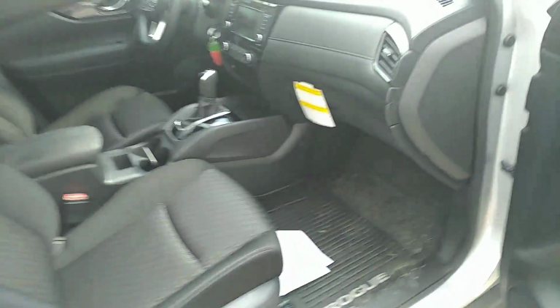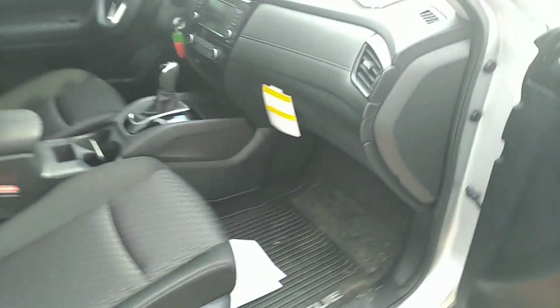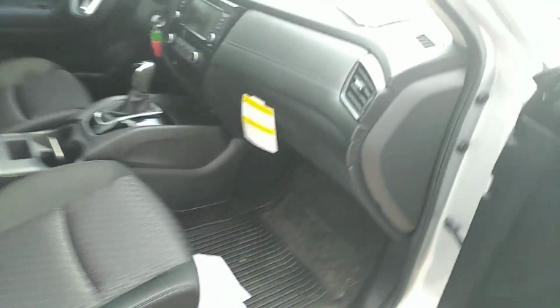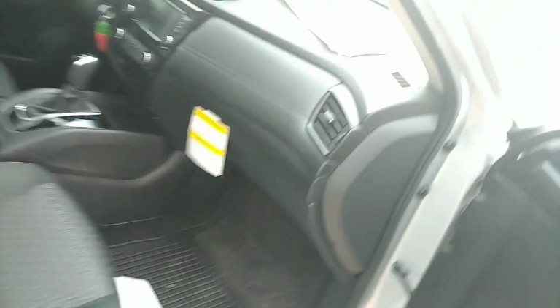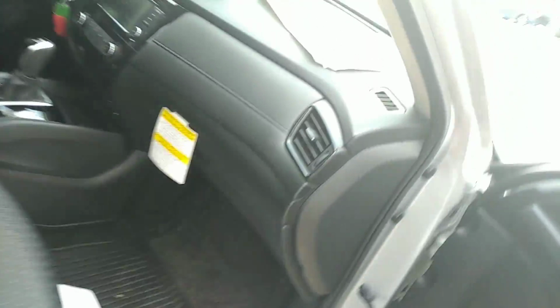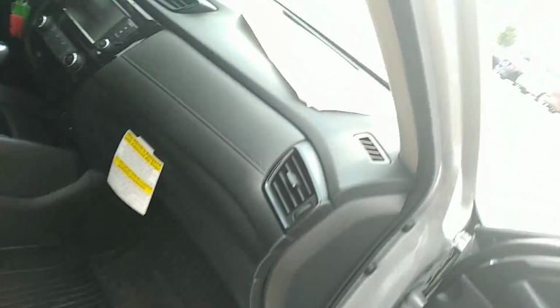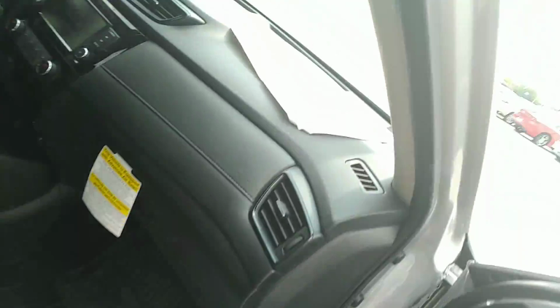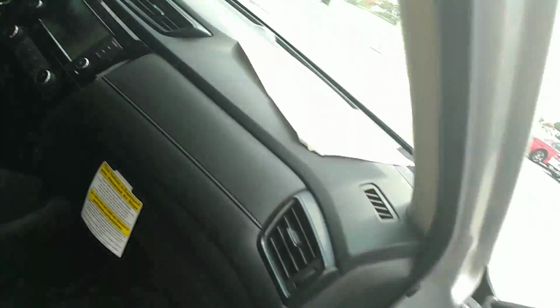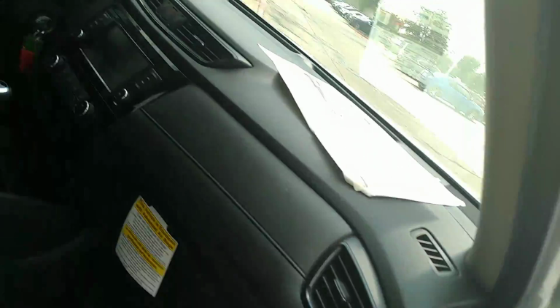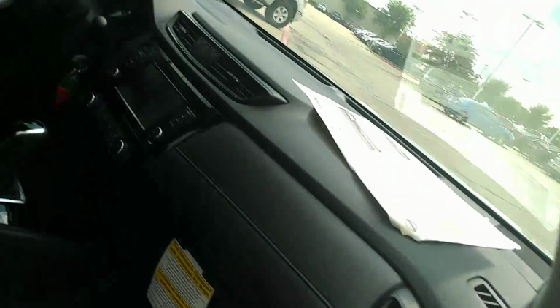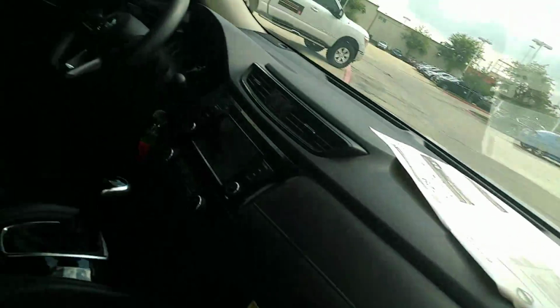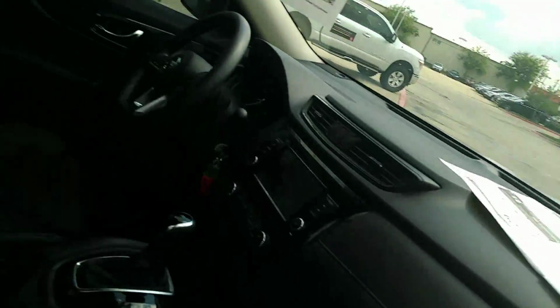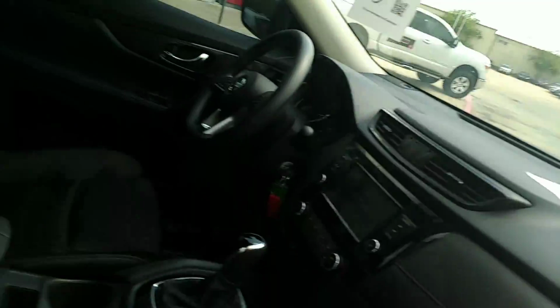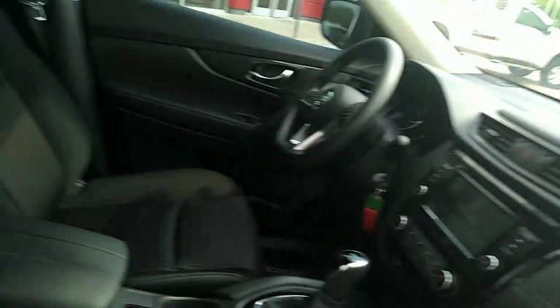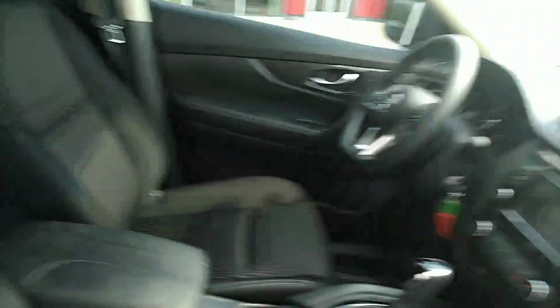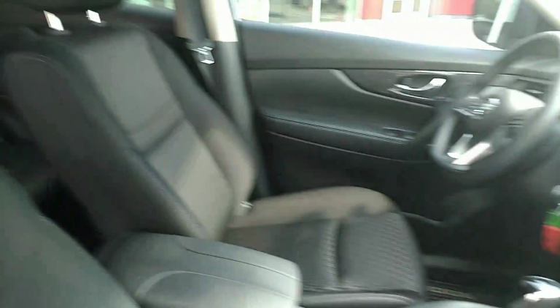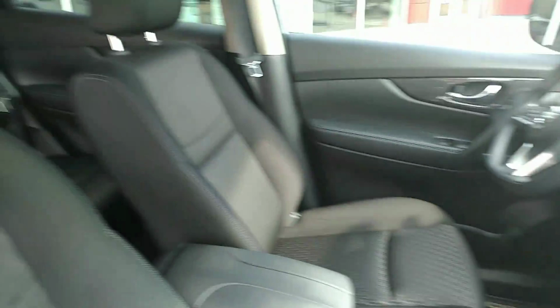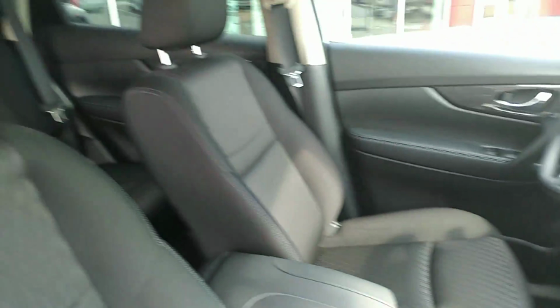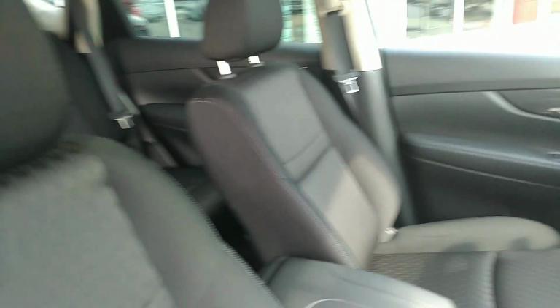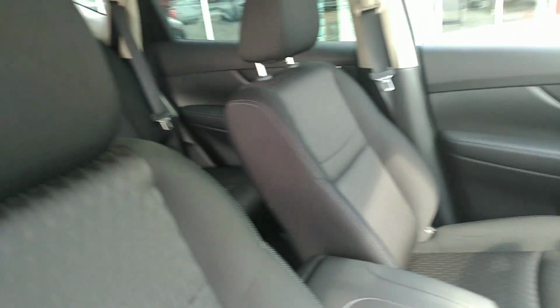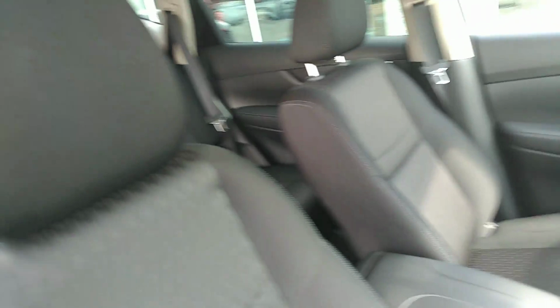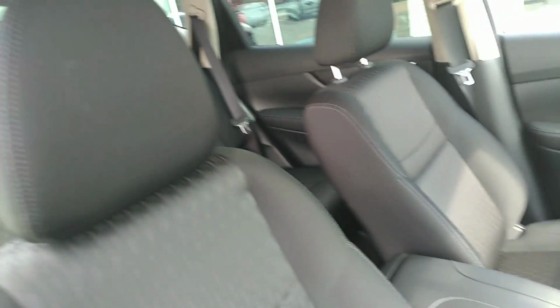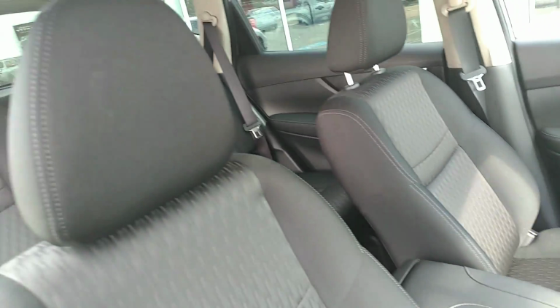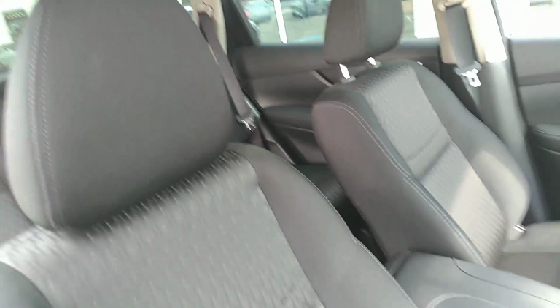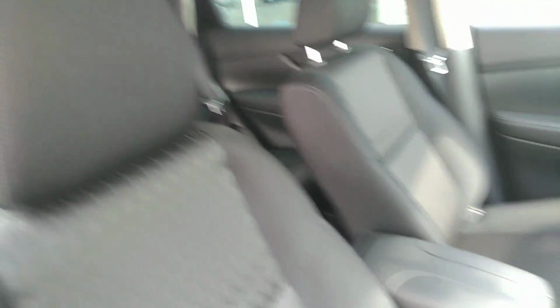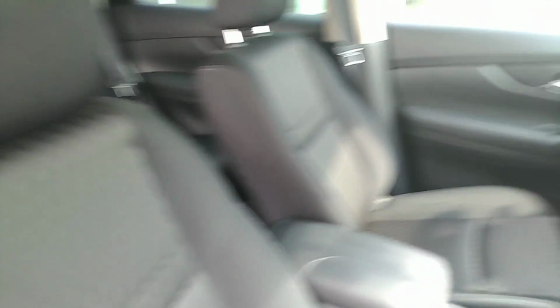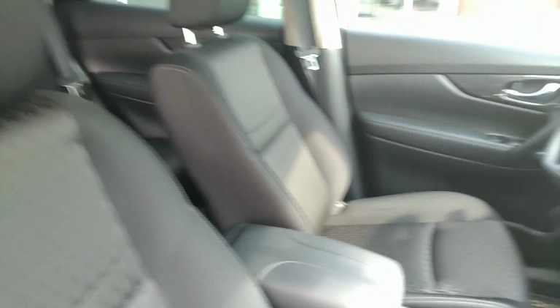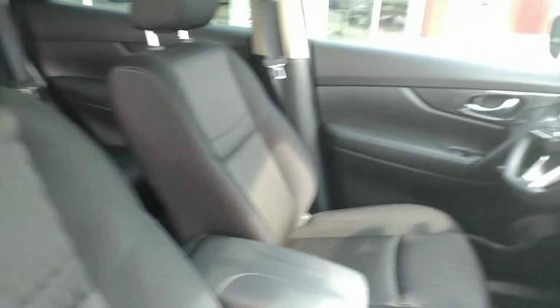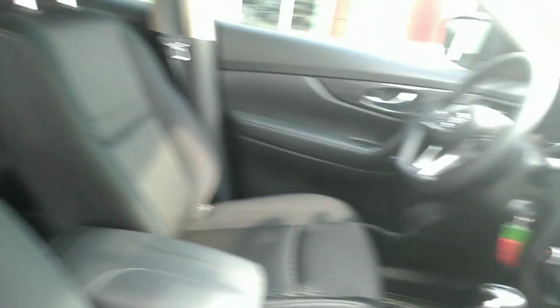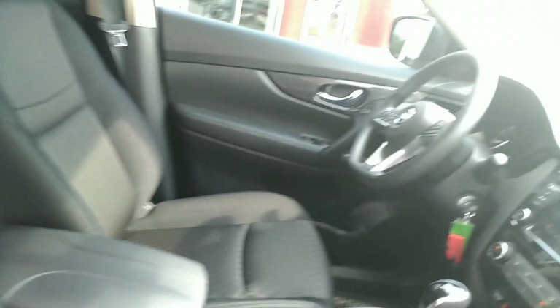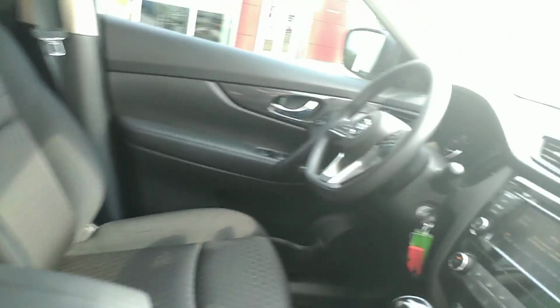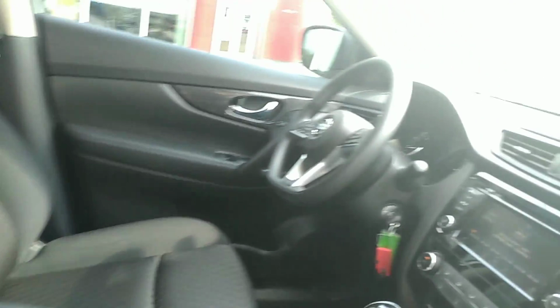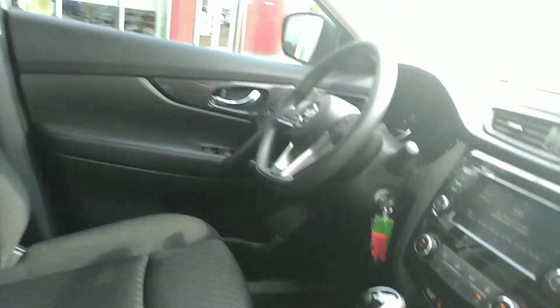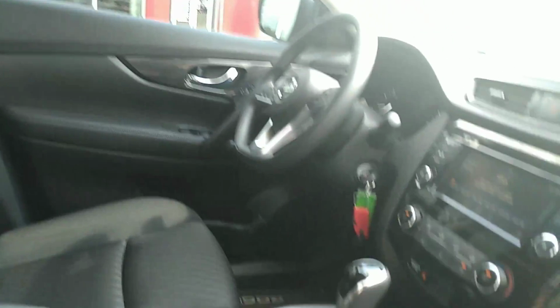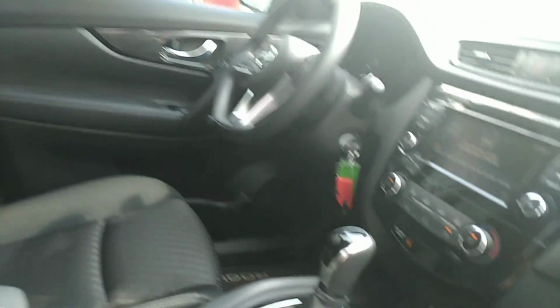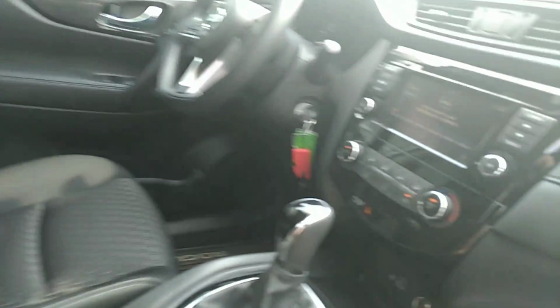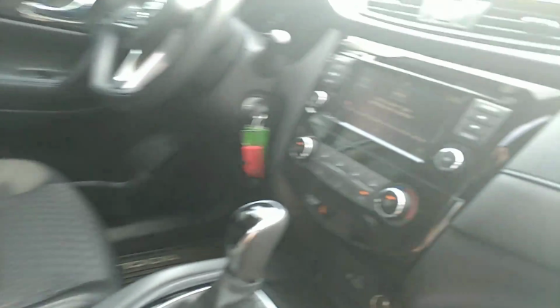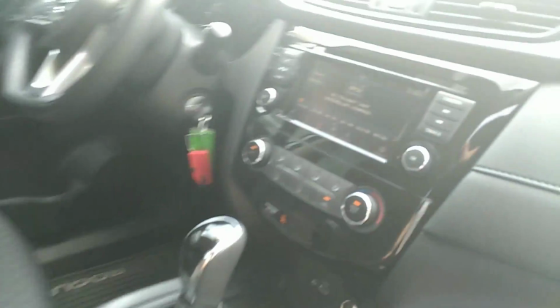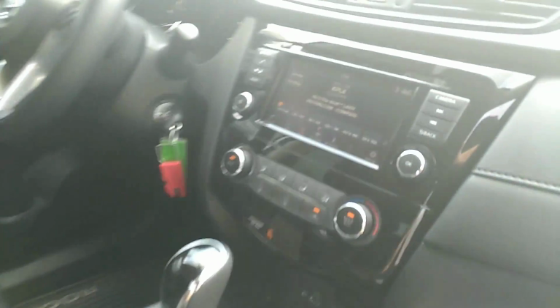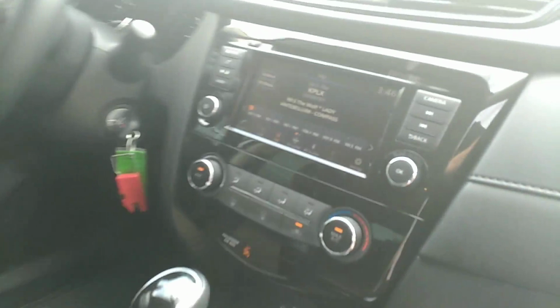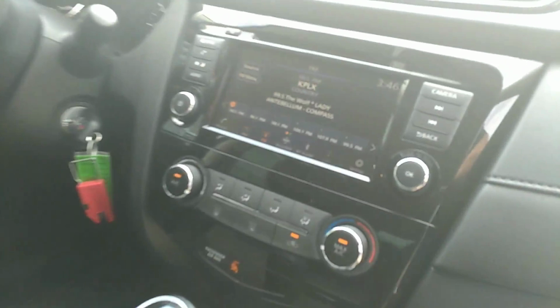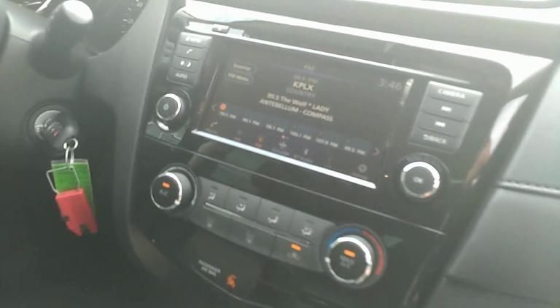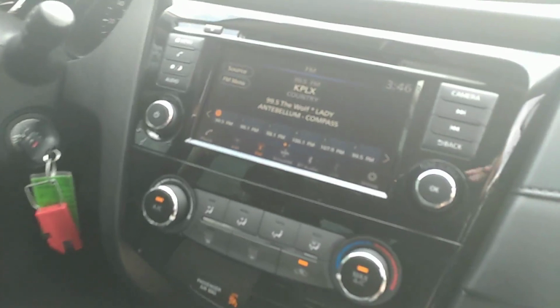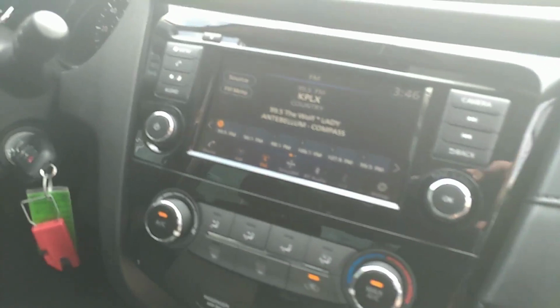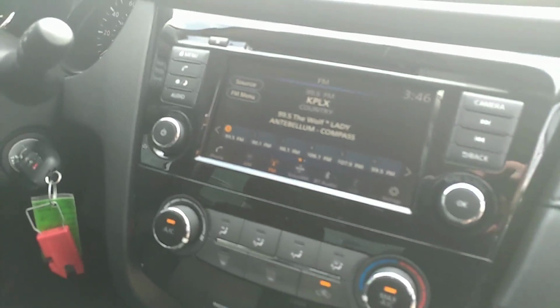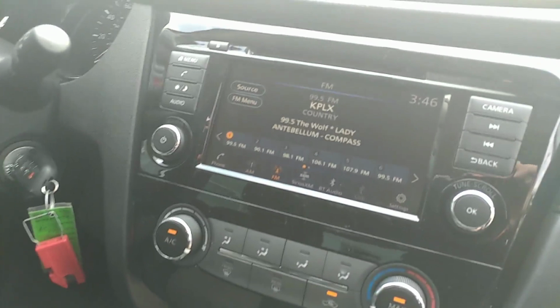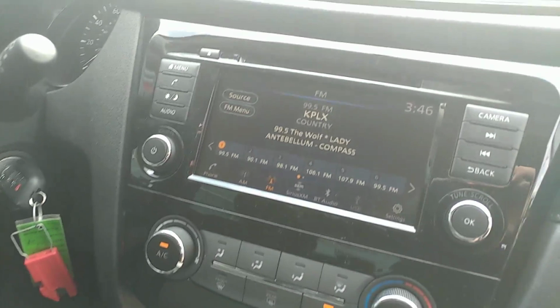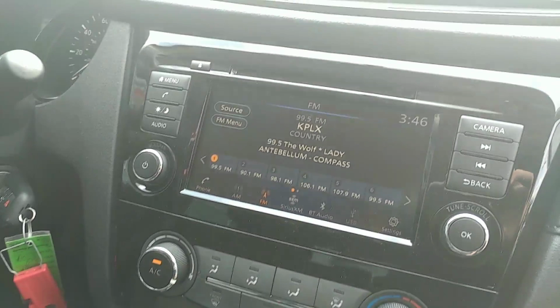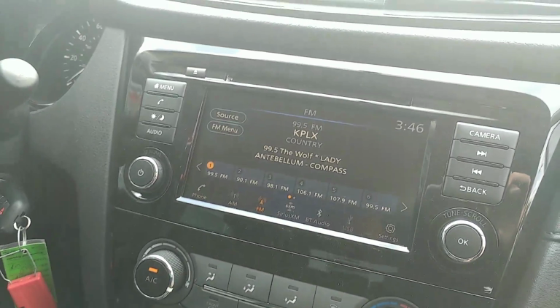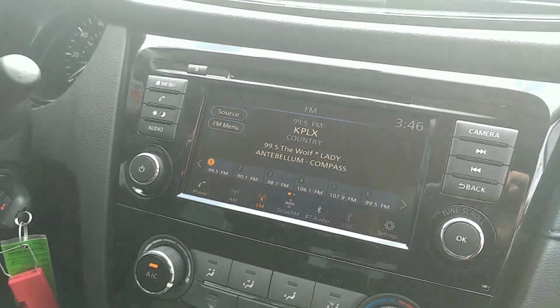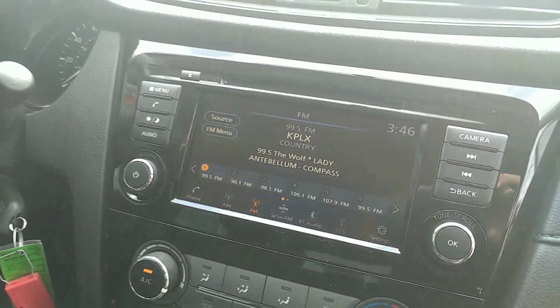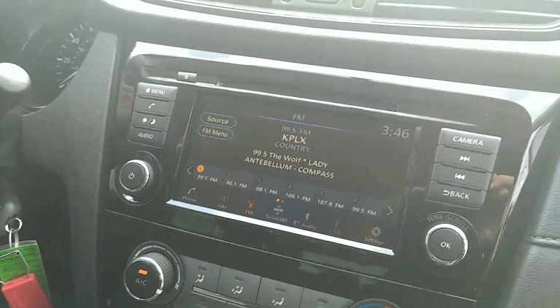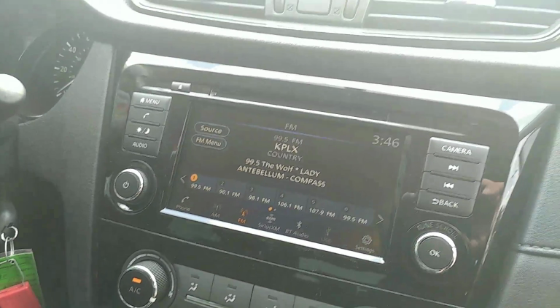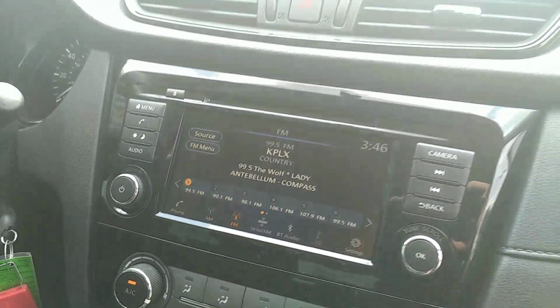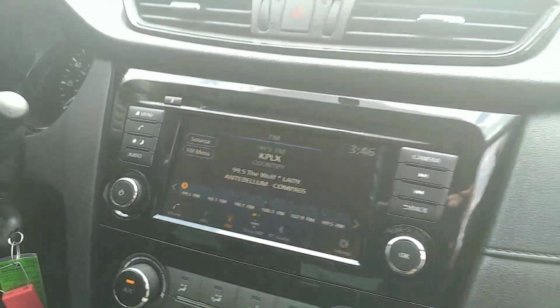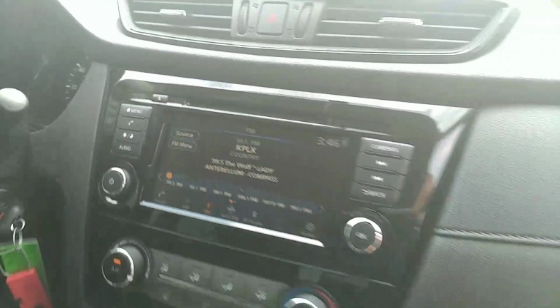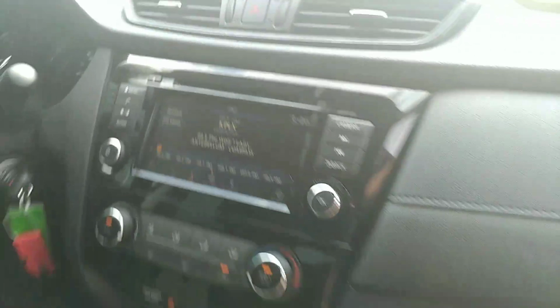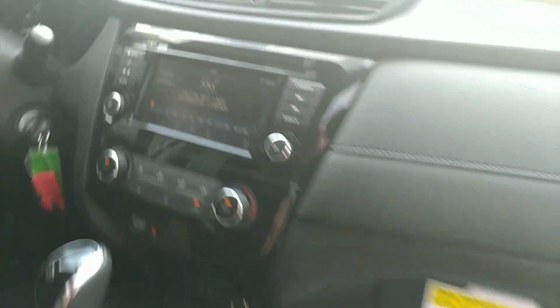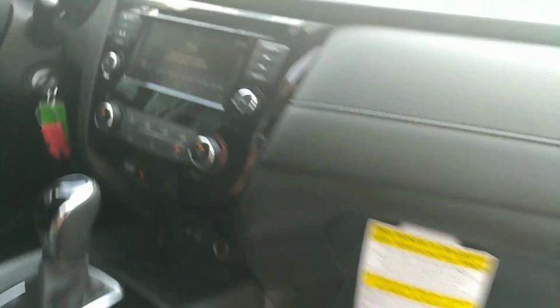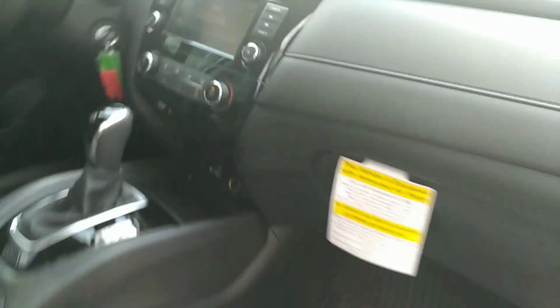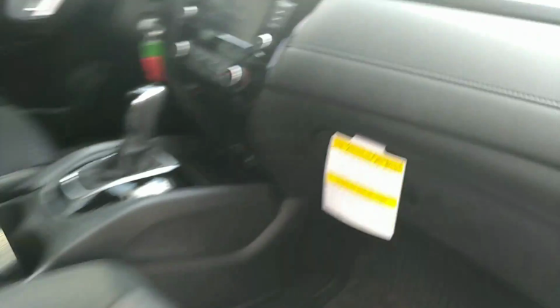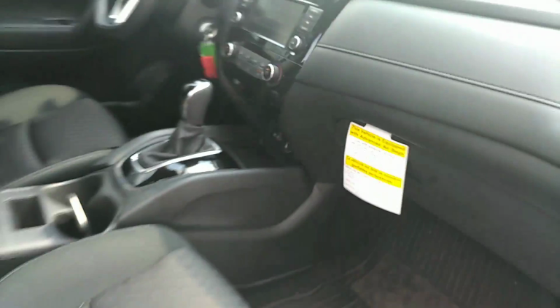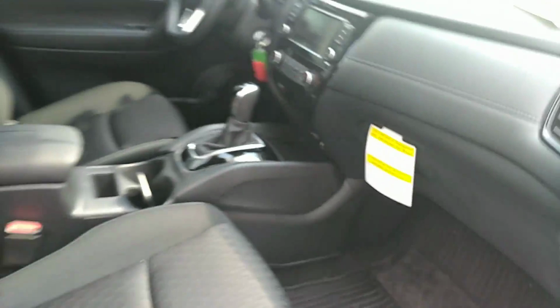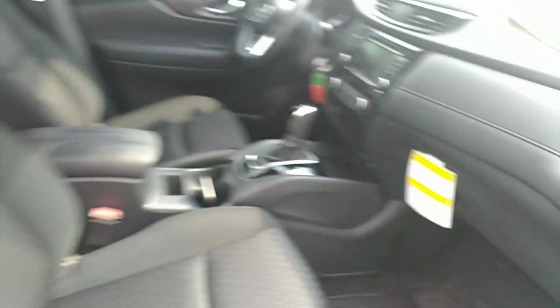This is the S model, doesn't have fully loaded, but still got the blind spot detectors, the screen, and all that good stuff.